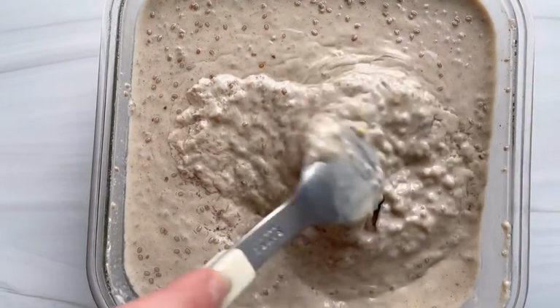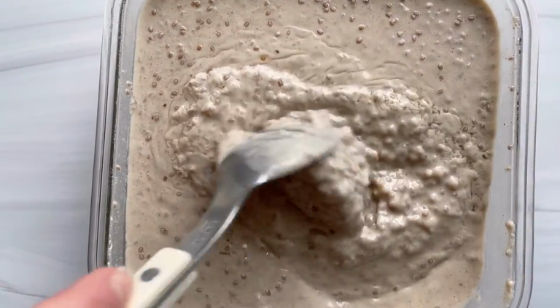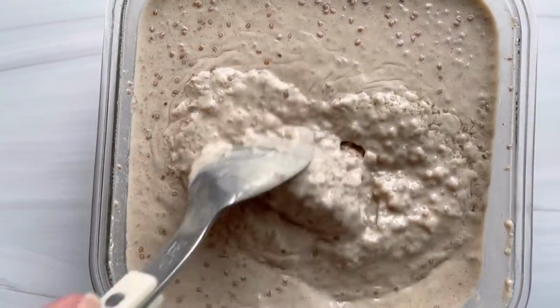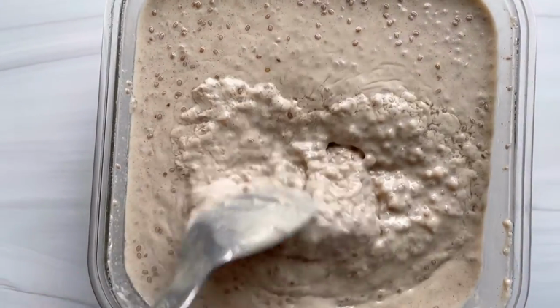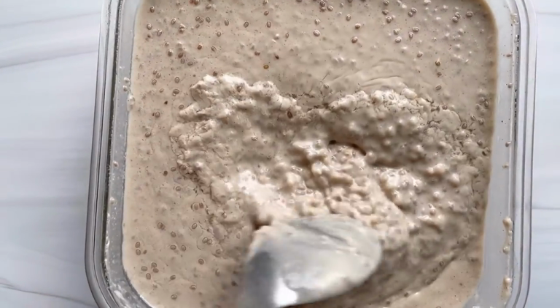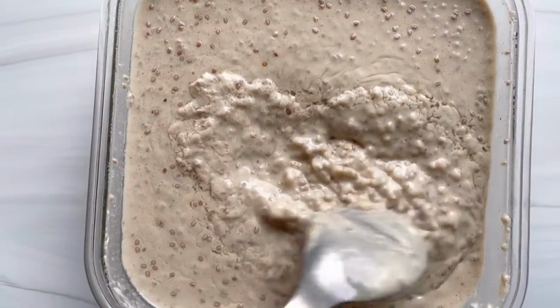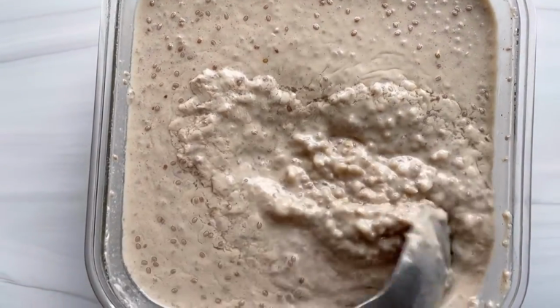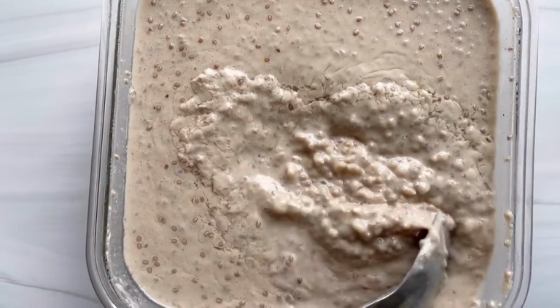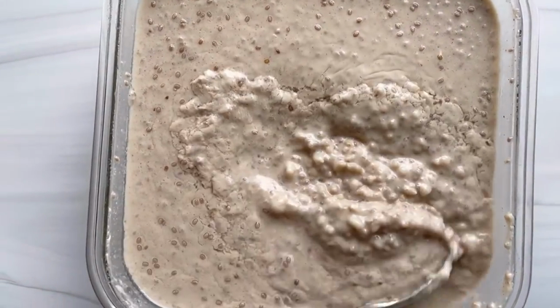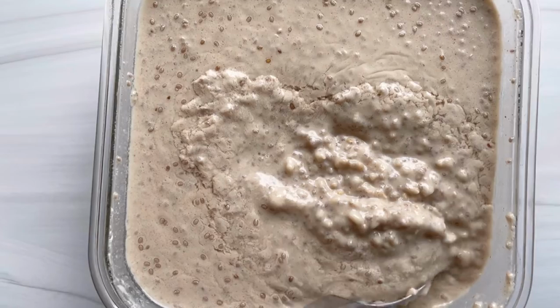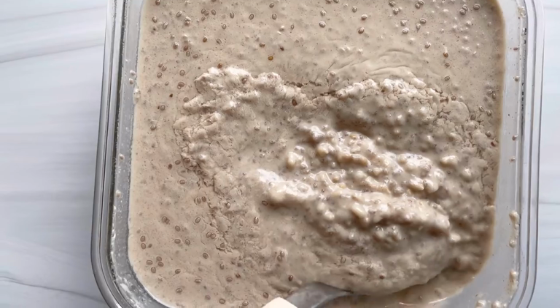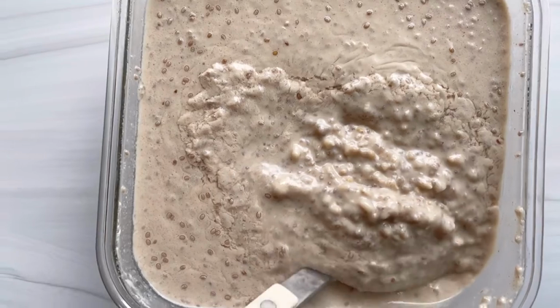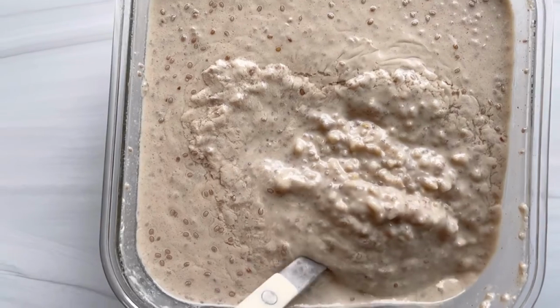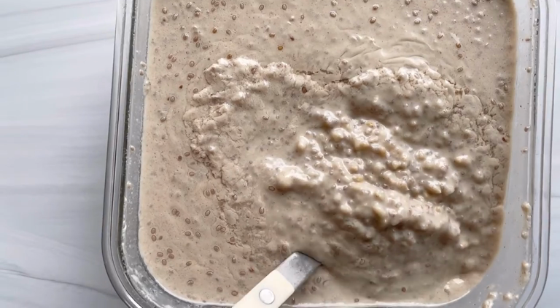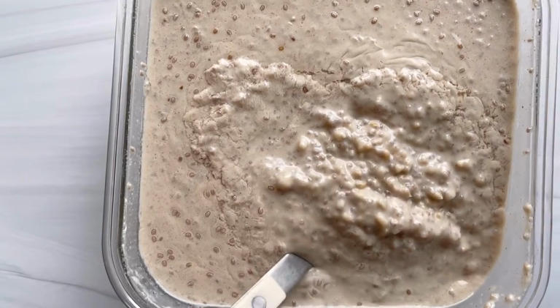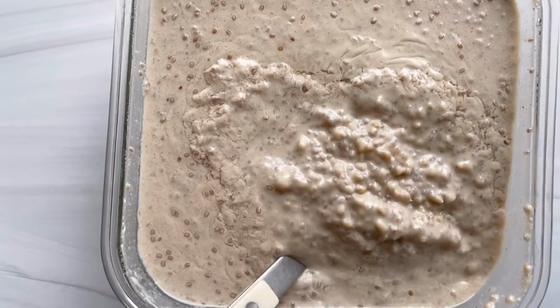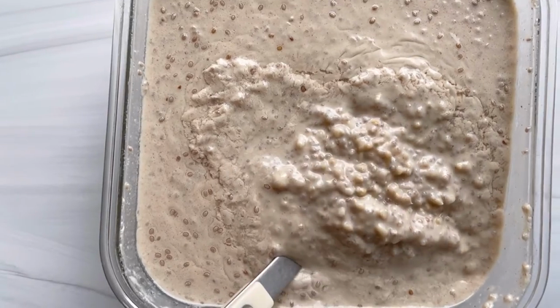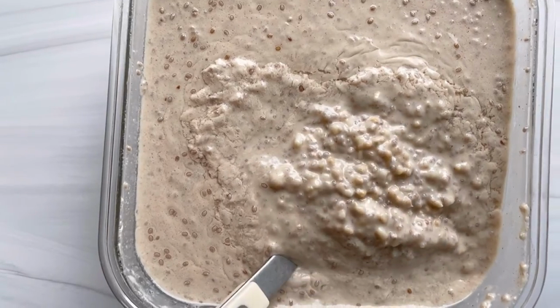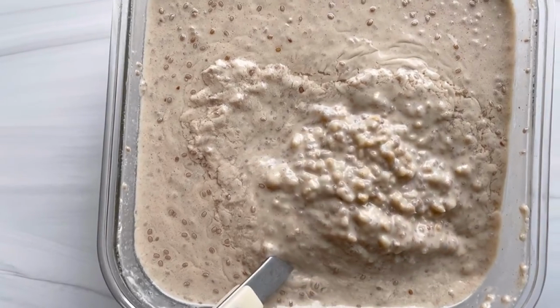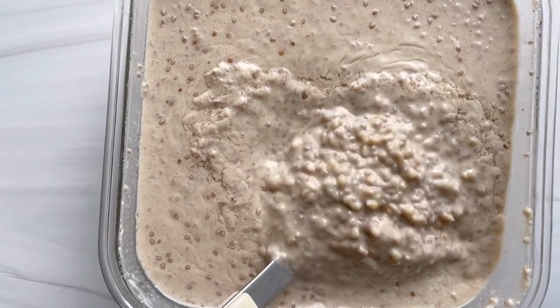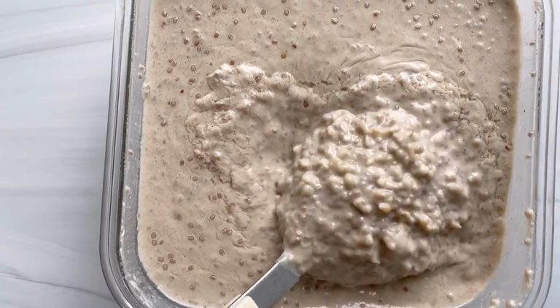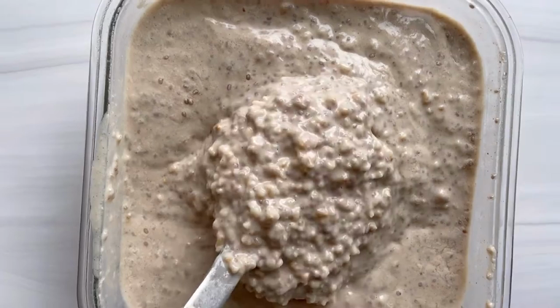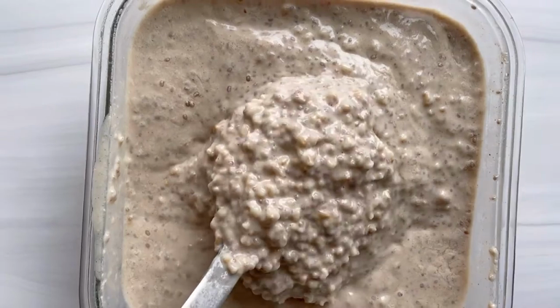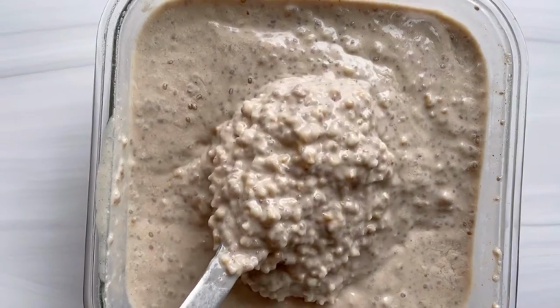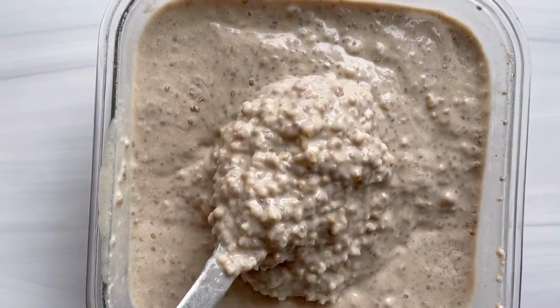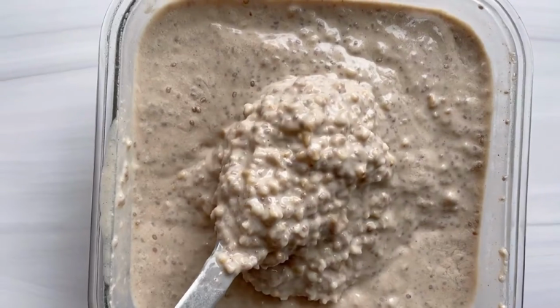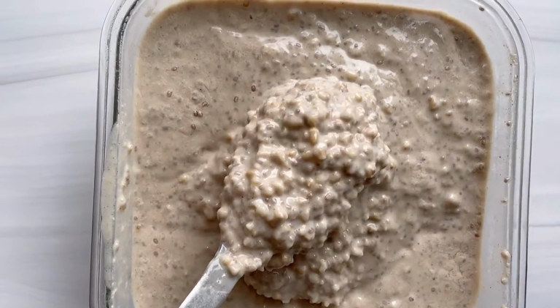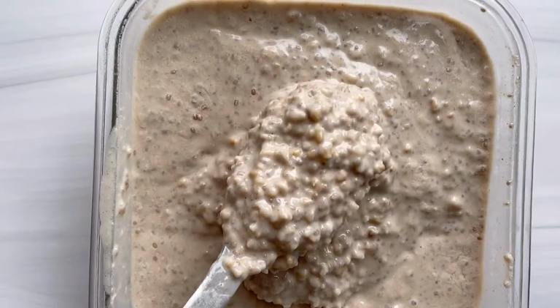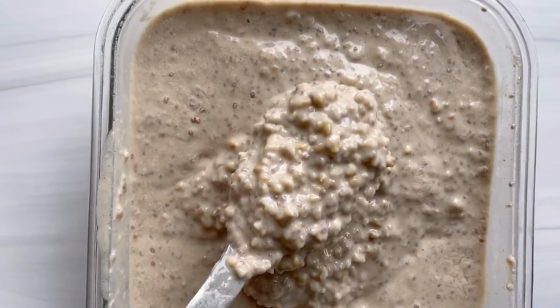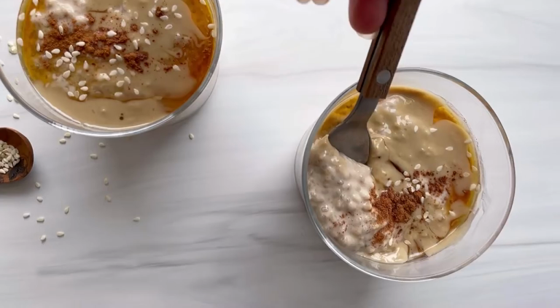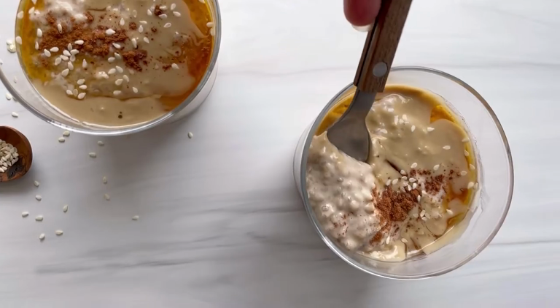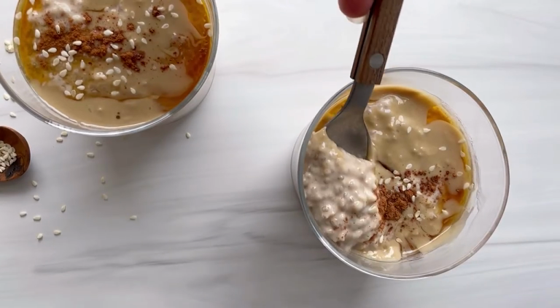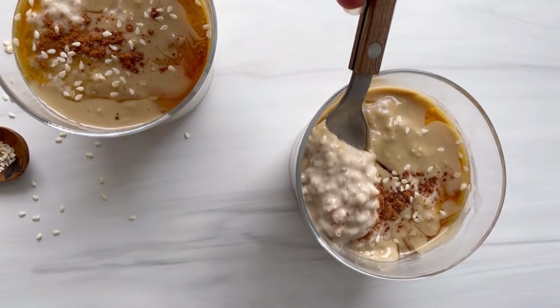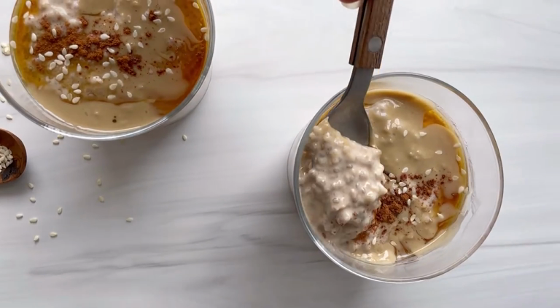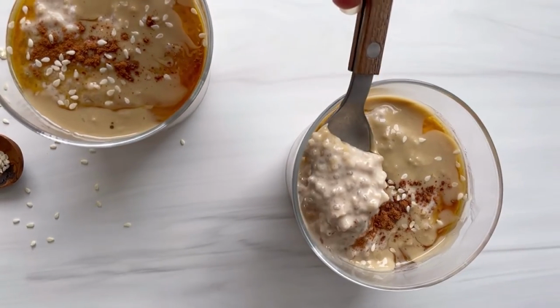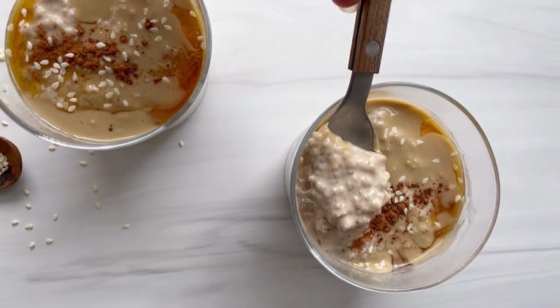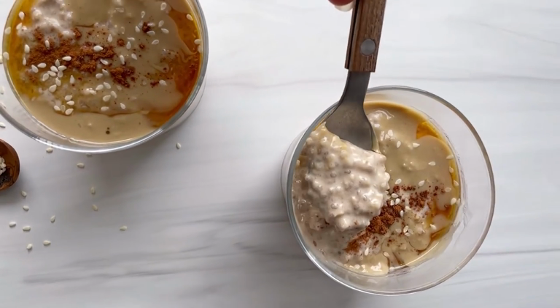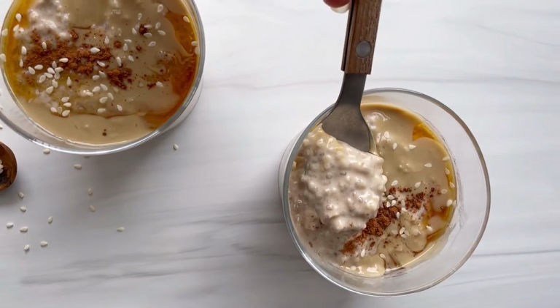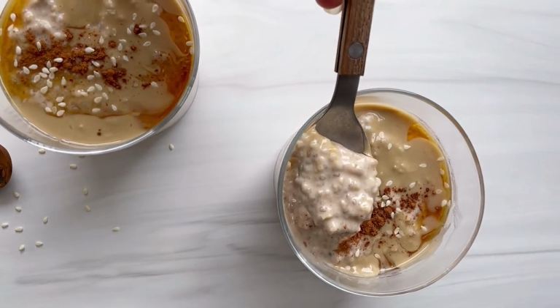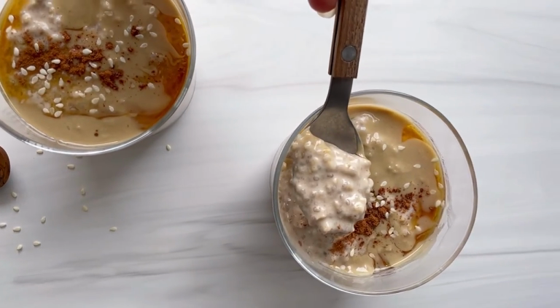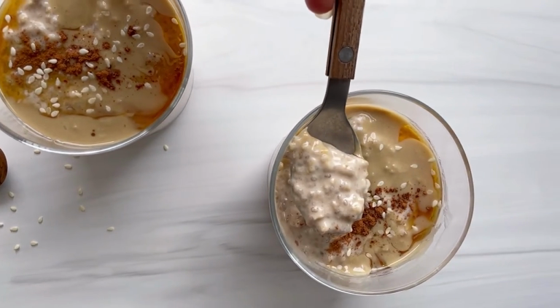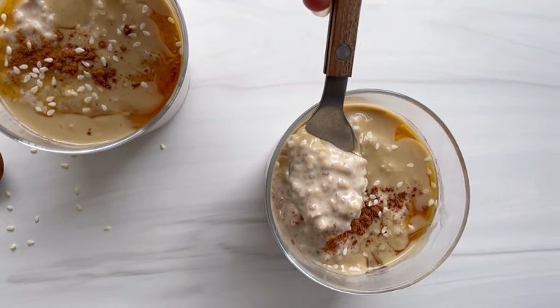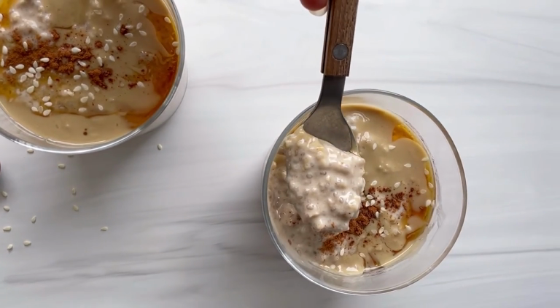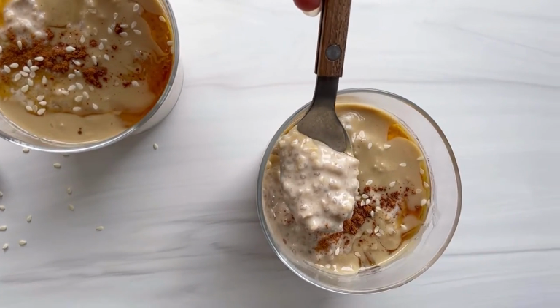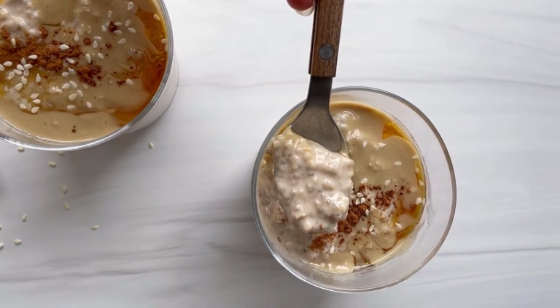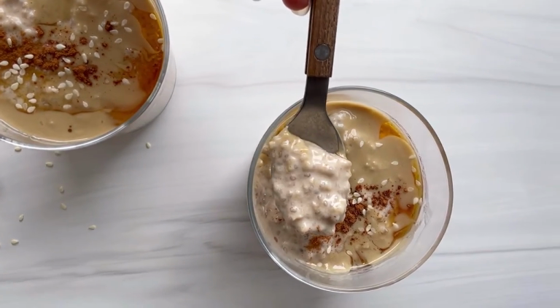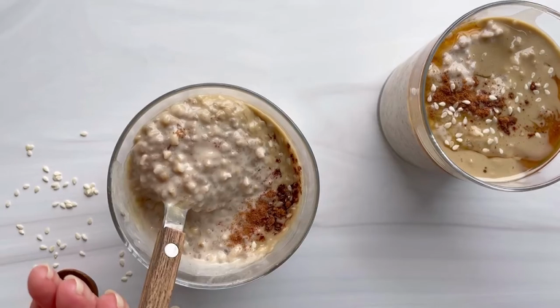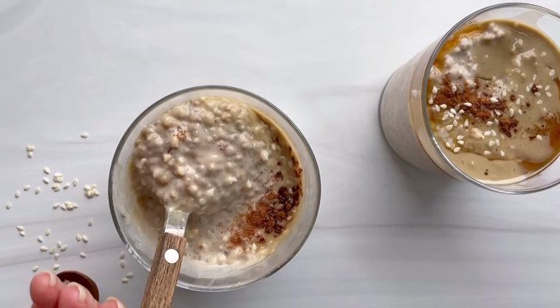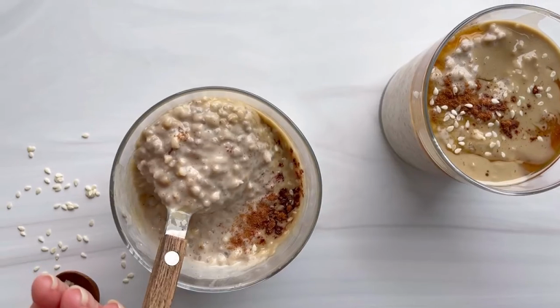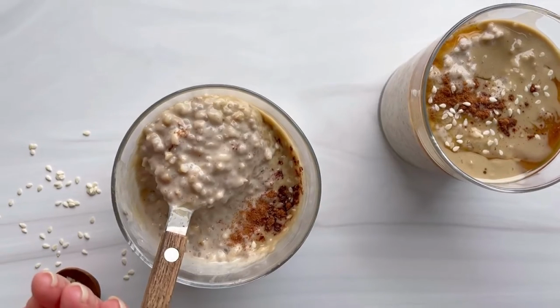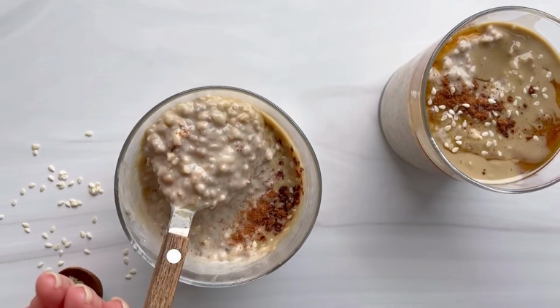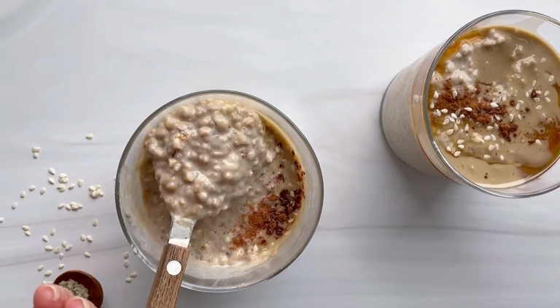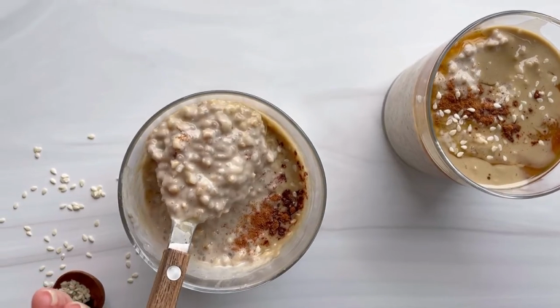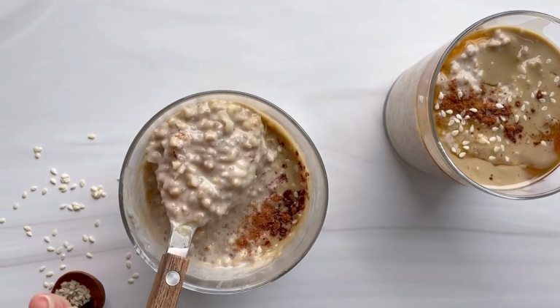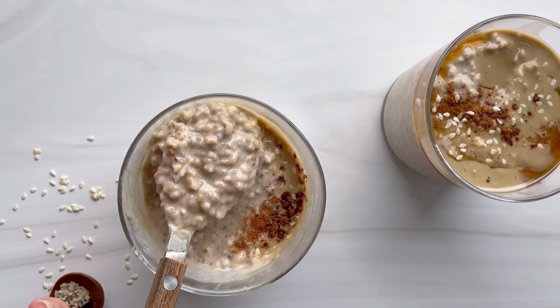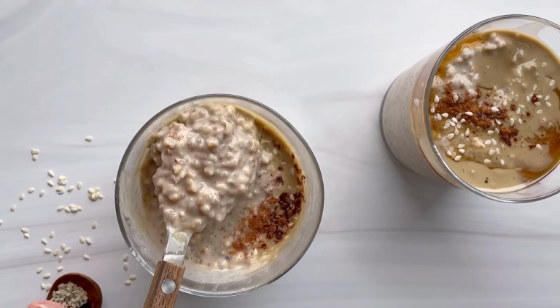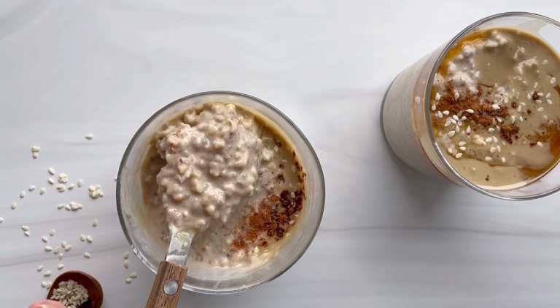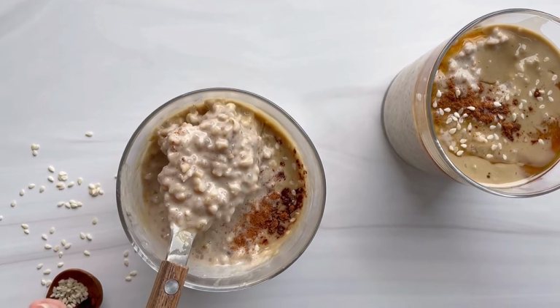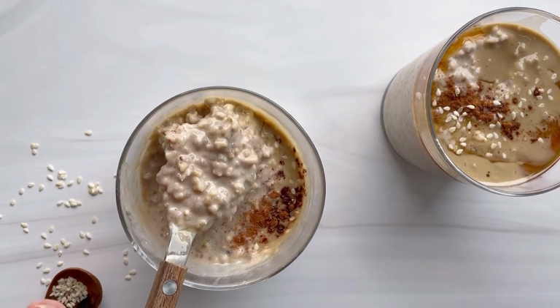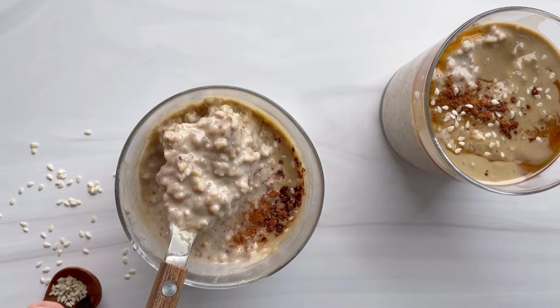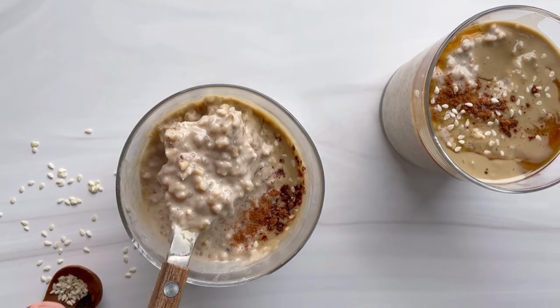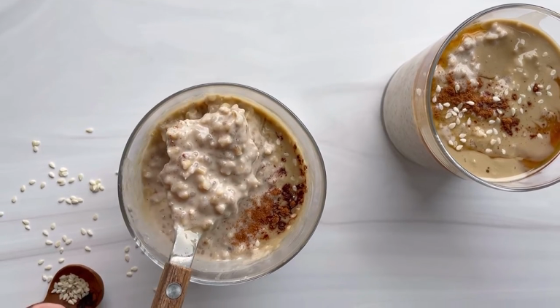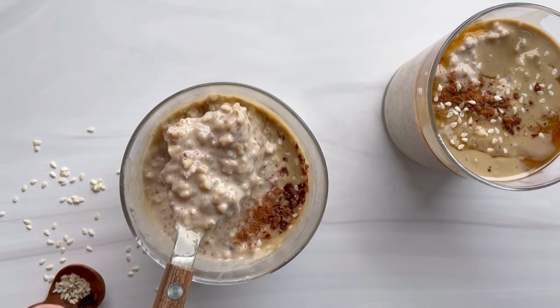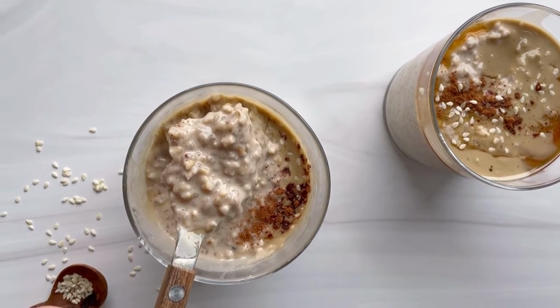As you can see, after eight hours in the fridge, the oatmeal becomes really thick and creamy. I just garnish with a little bit of the seasonings that are in it, and there you go.